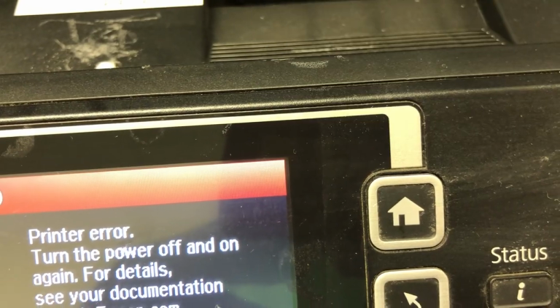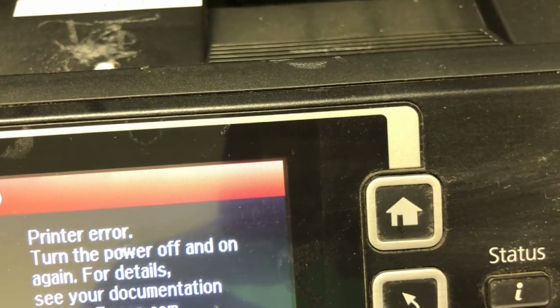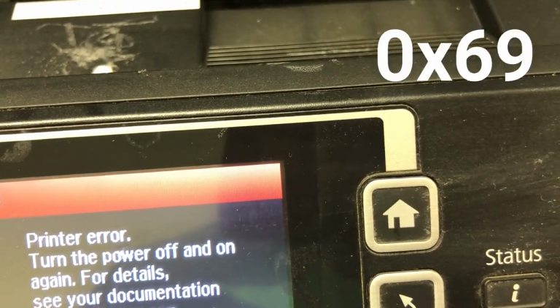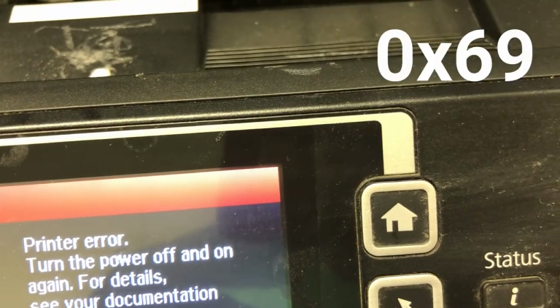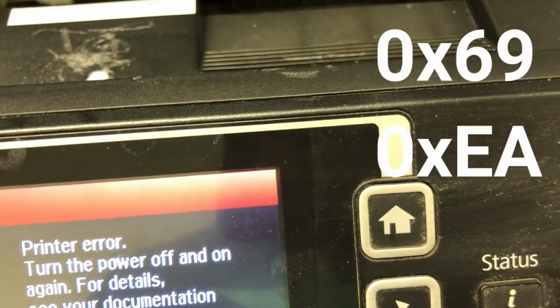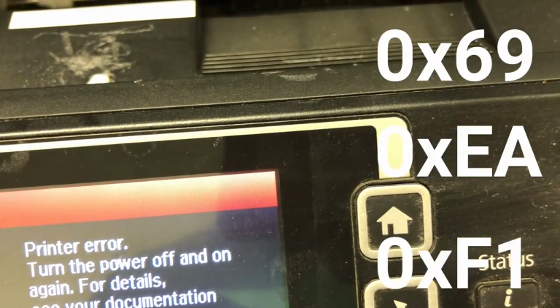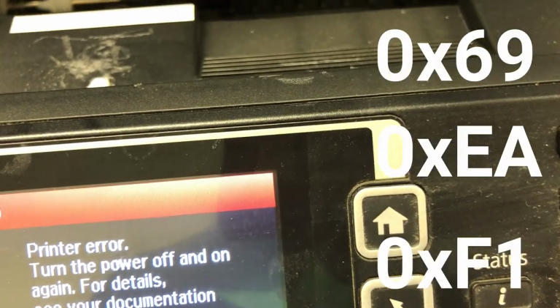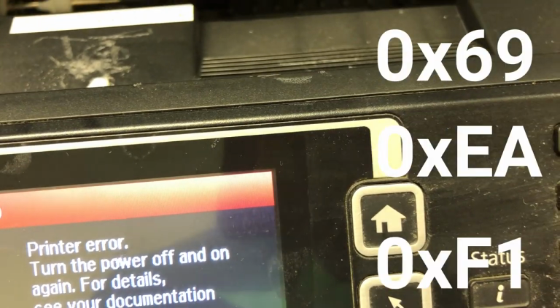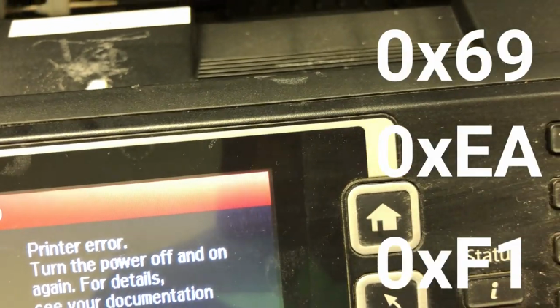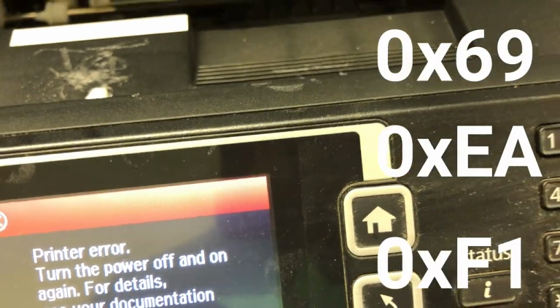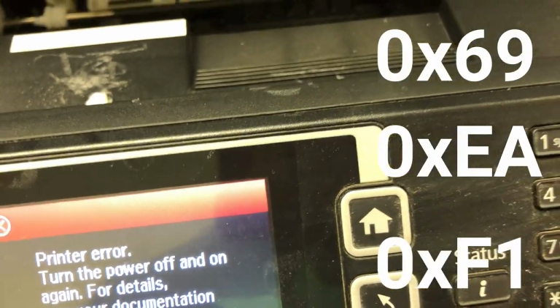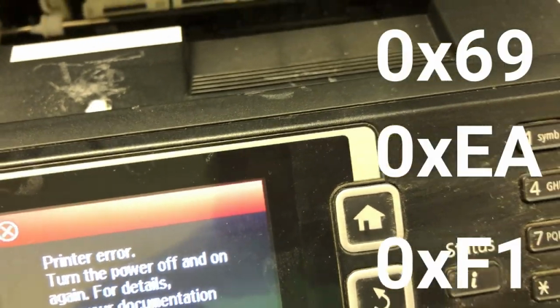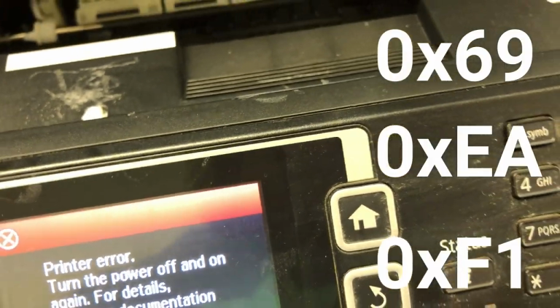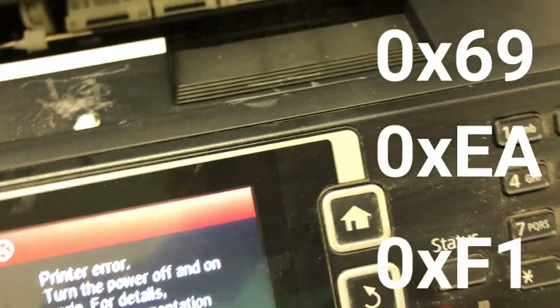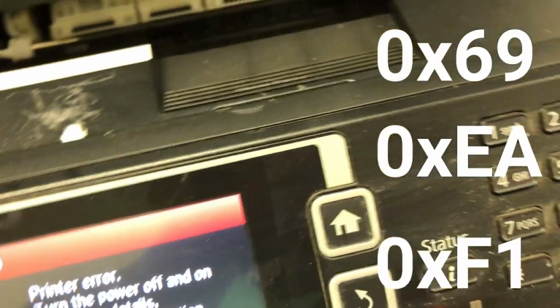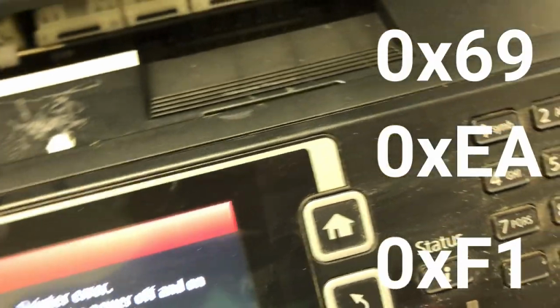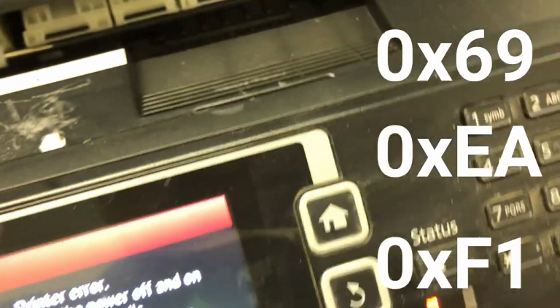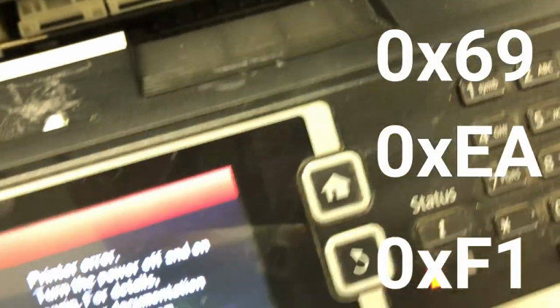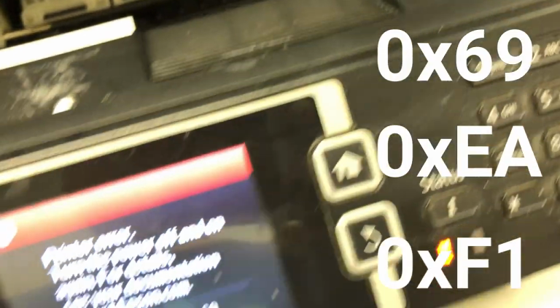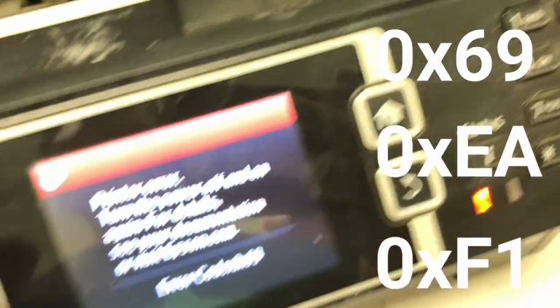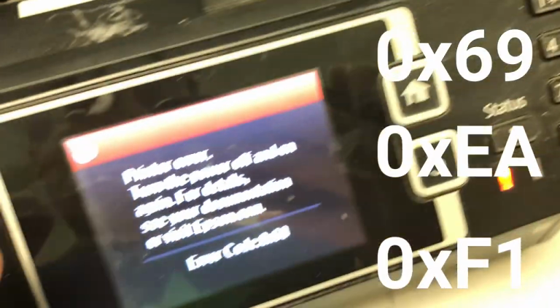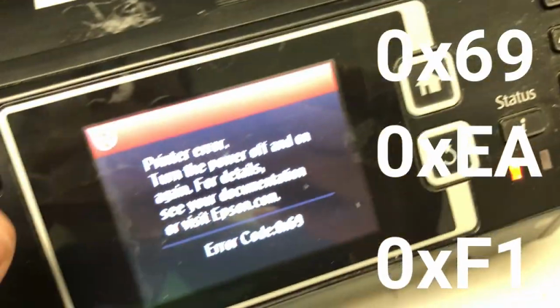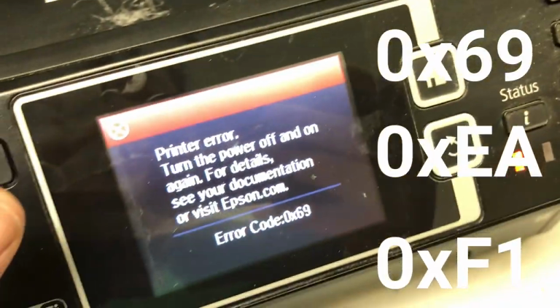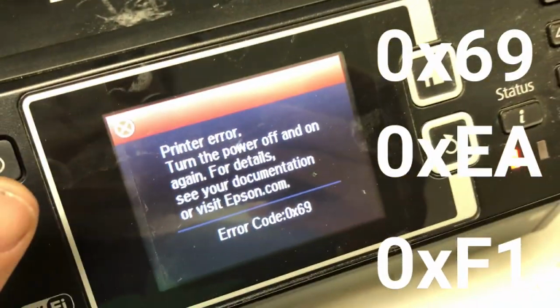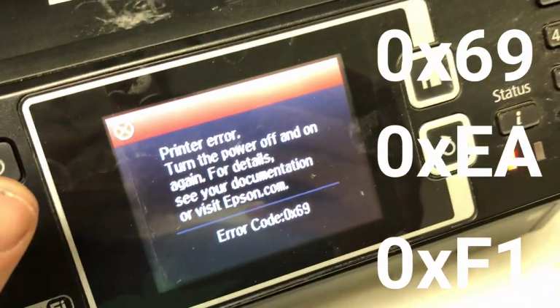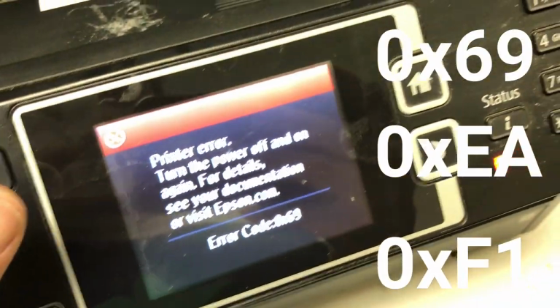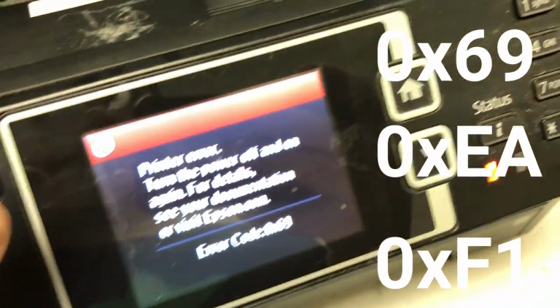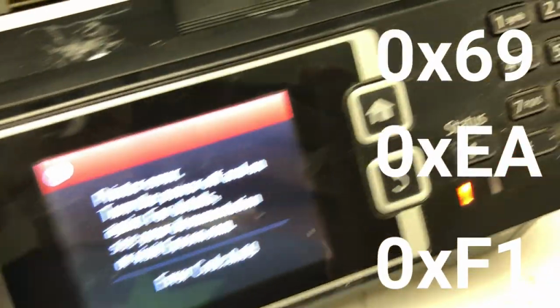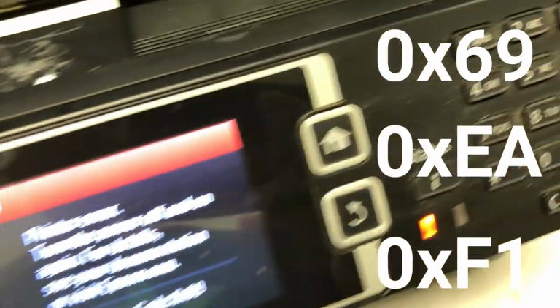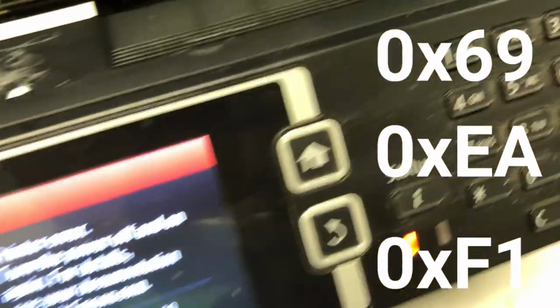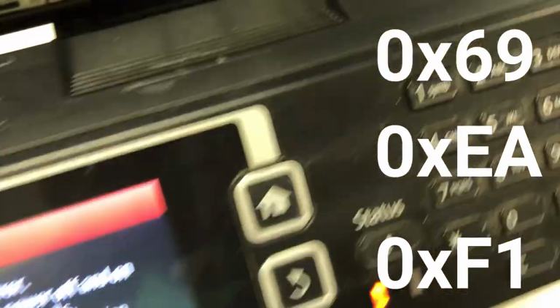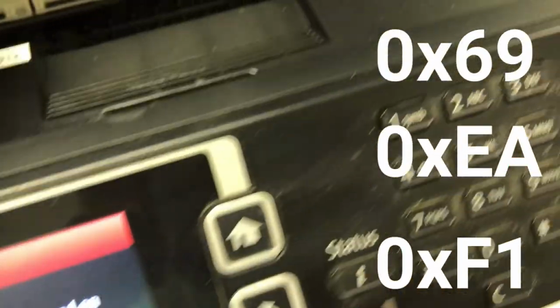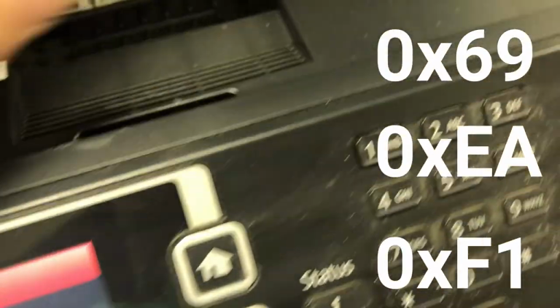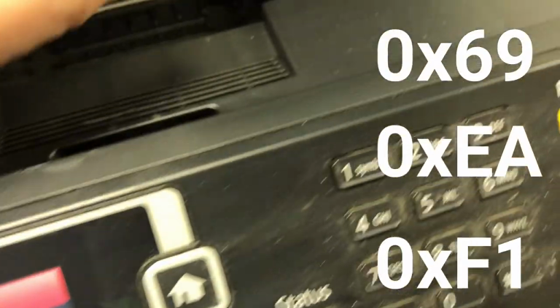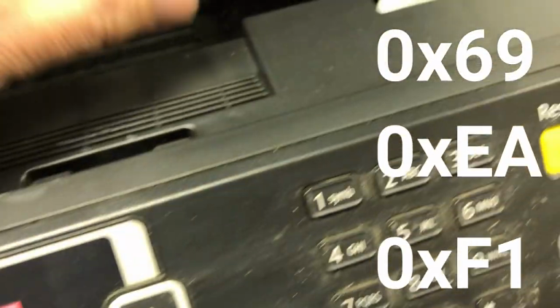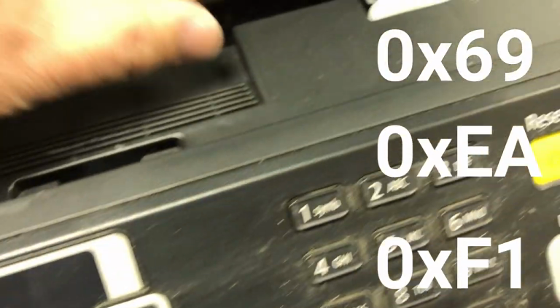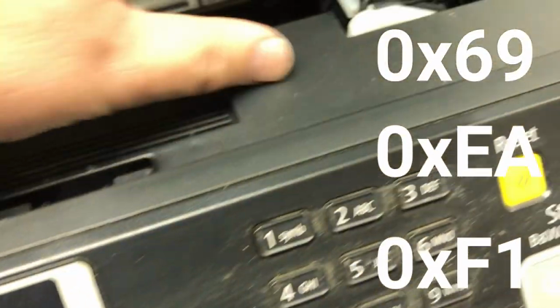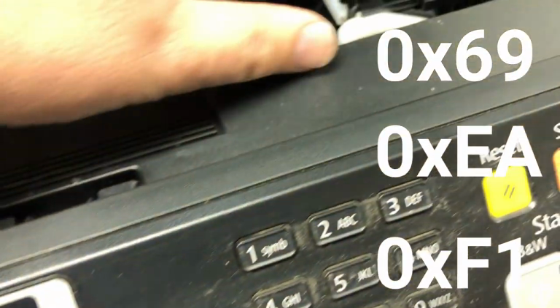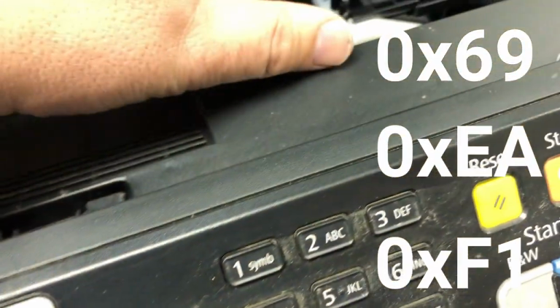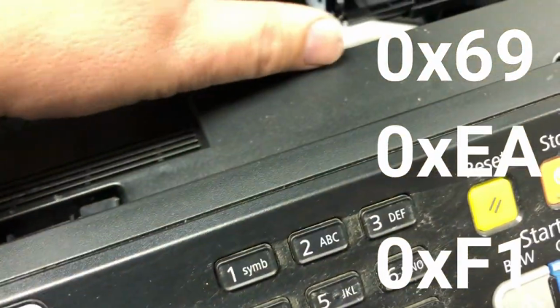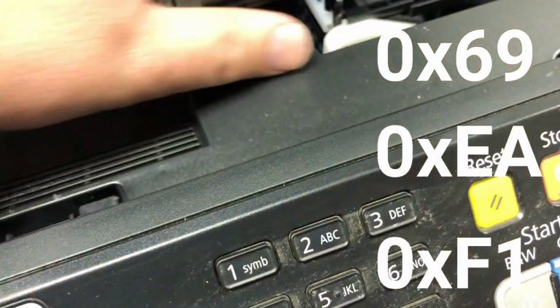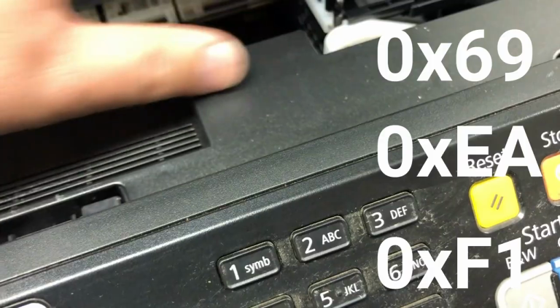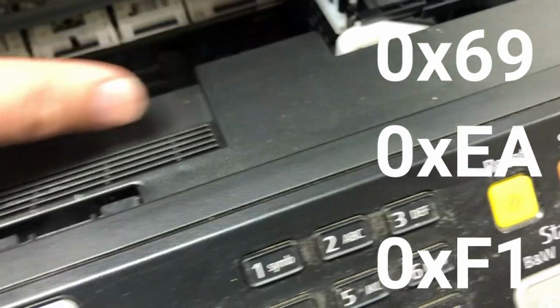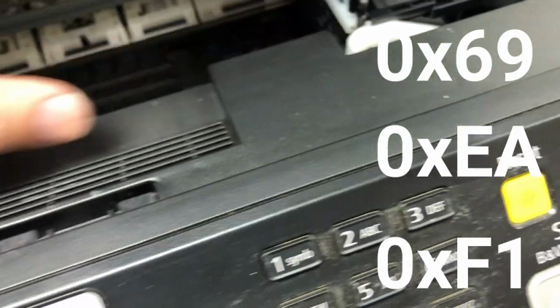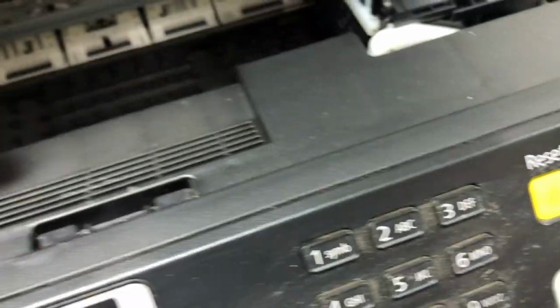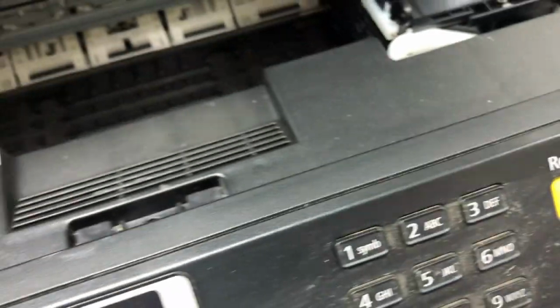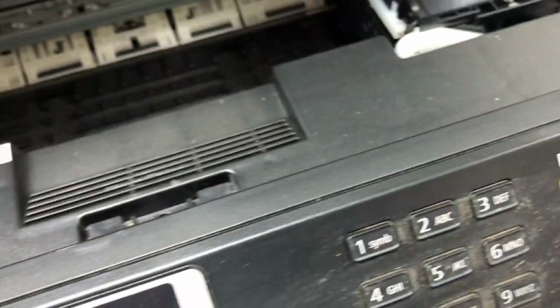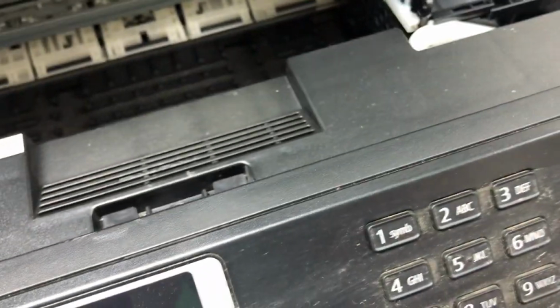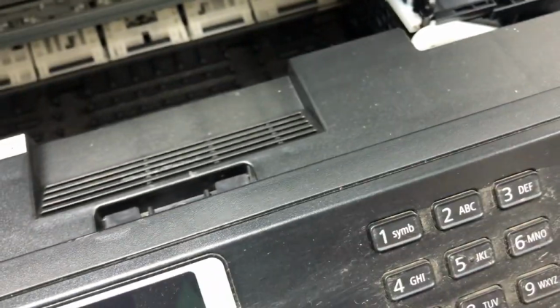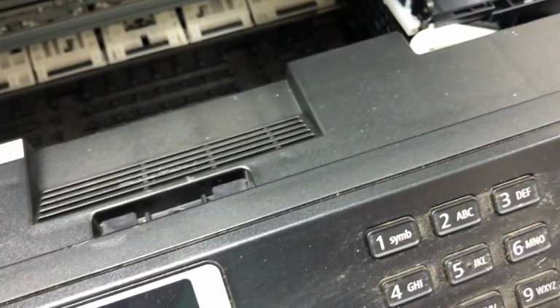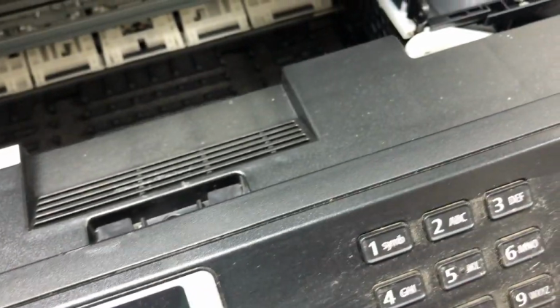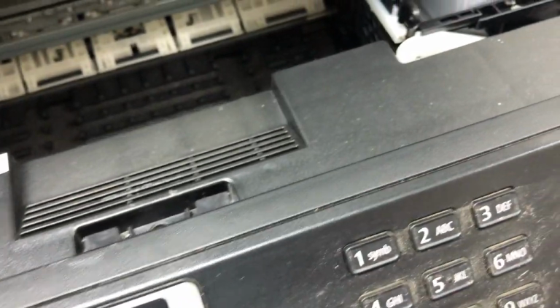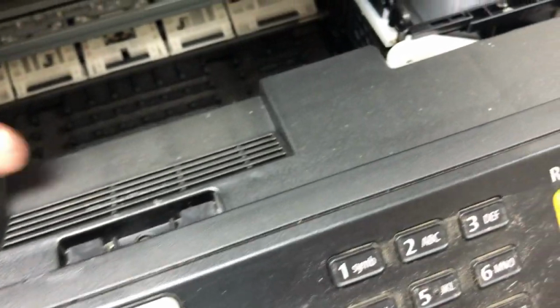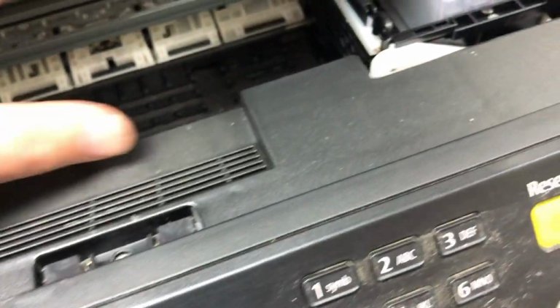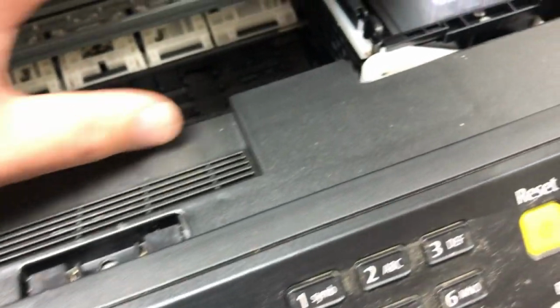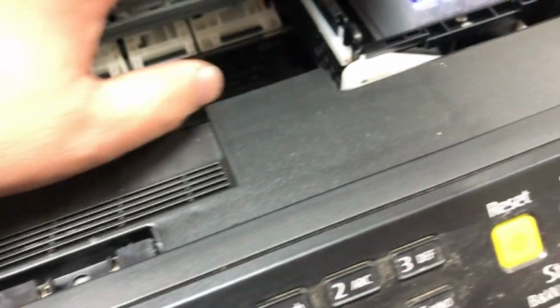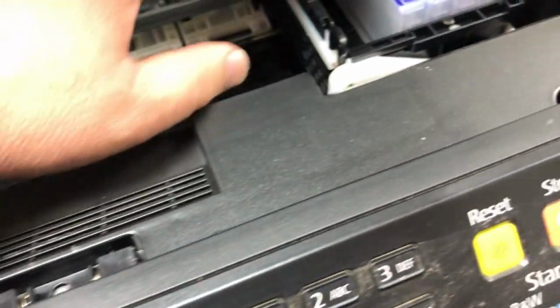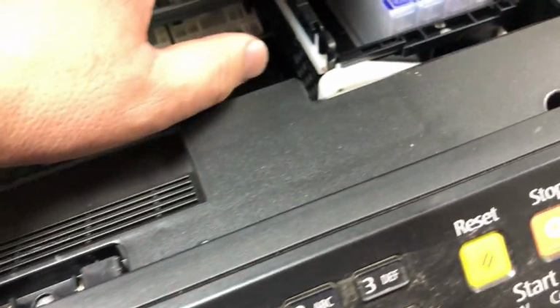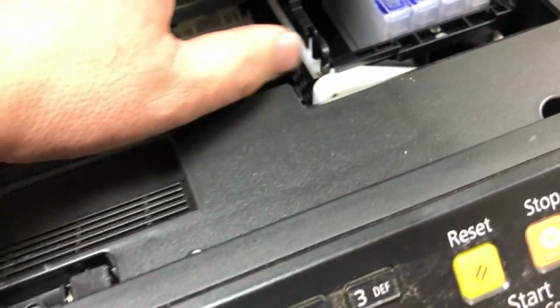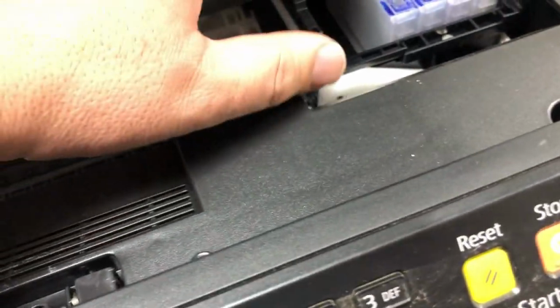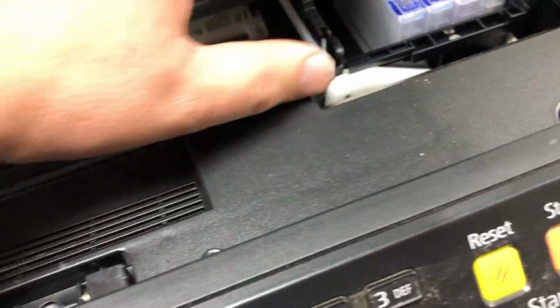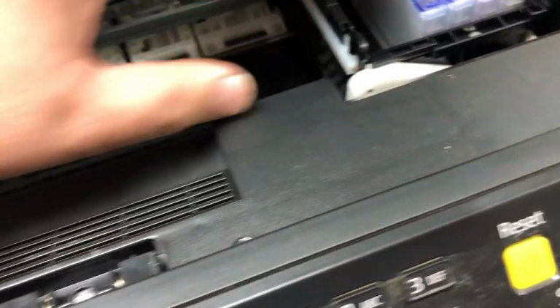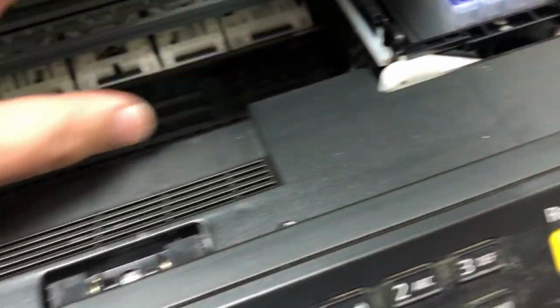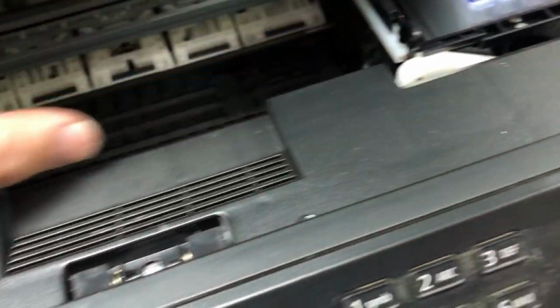I'll try to explain to you those 0x69, 0xEA, and 0xF1 — what those errors are.